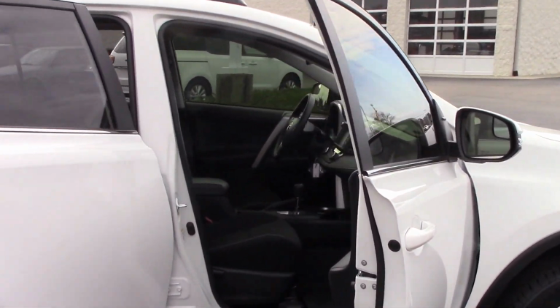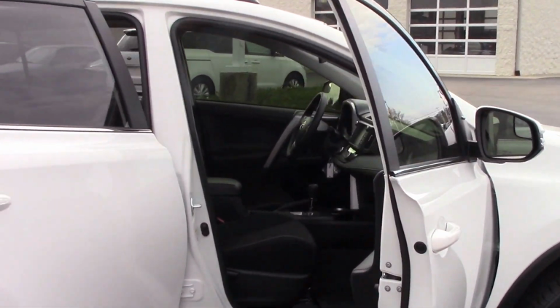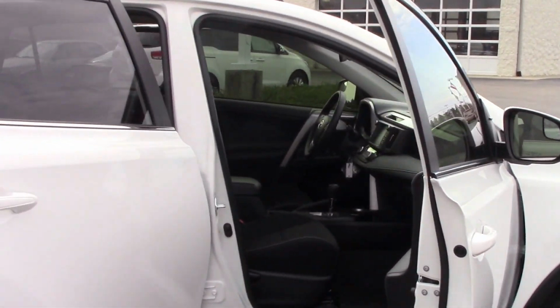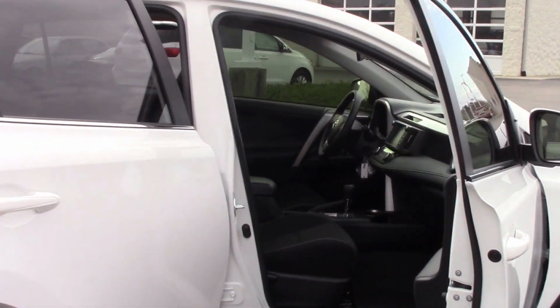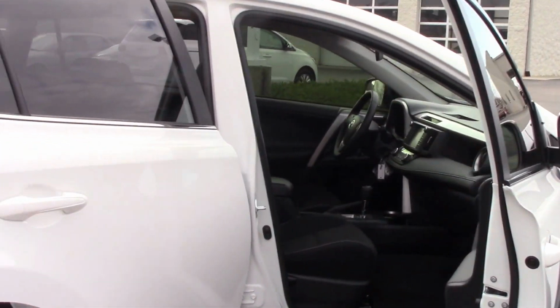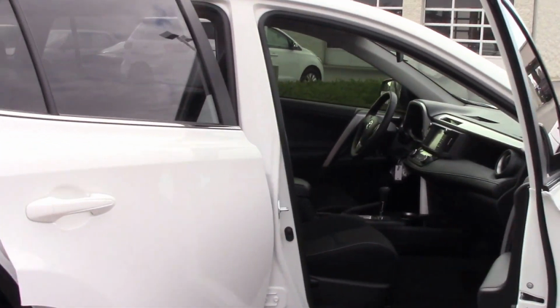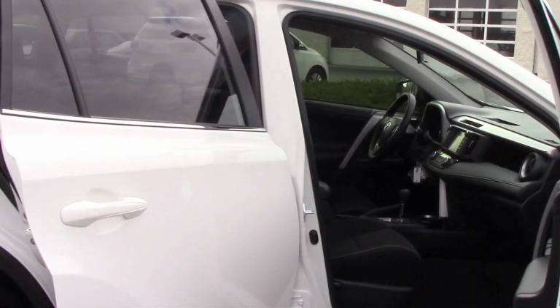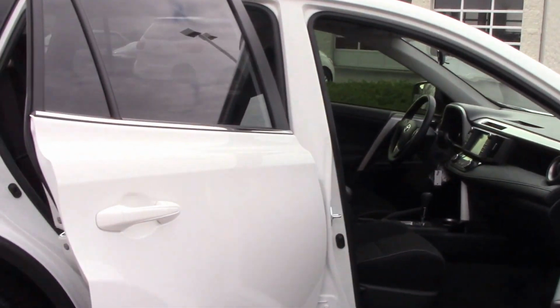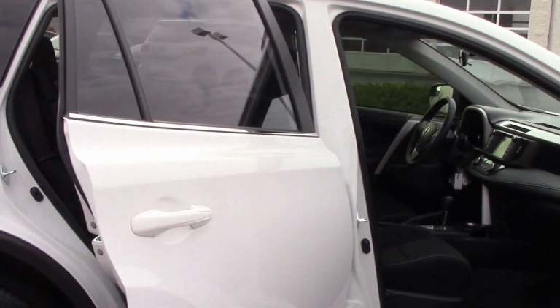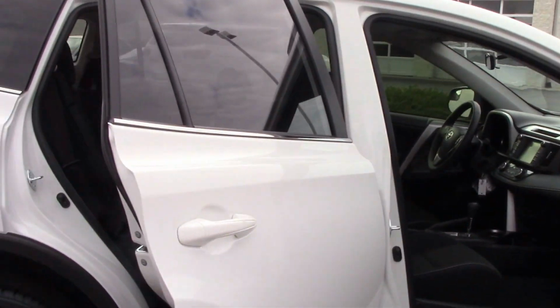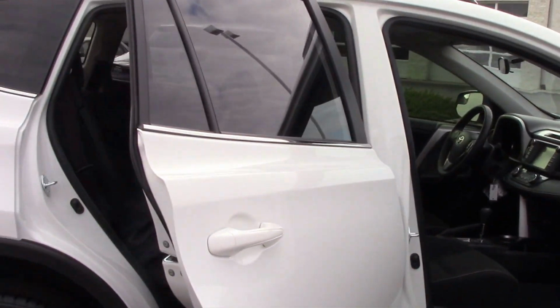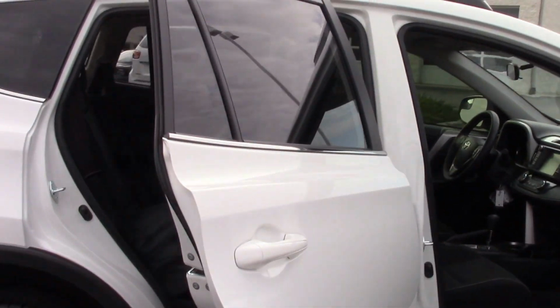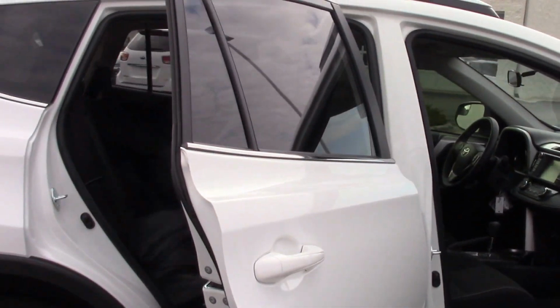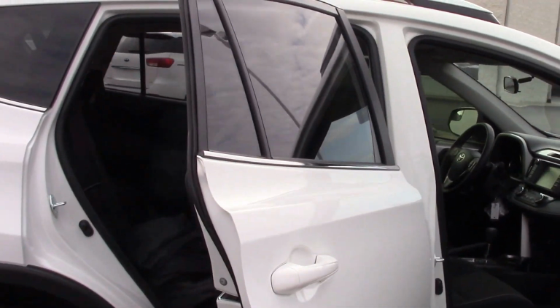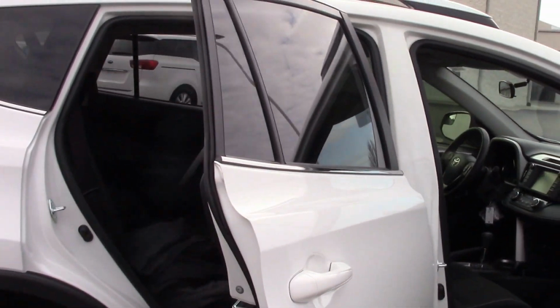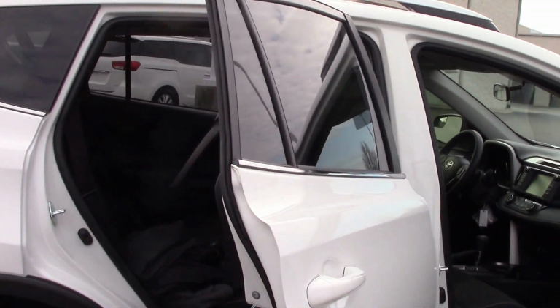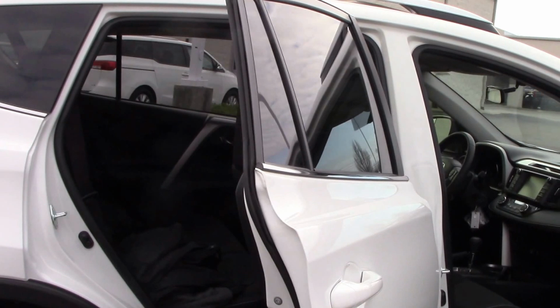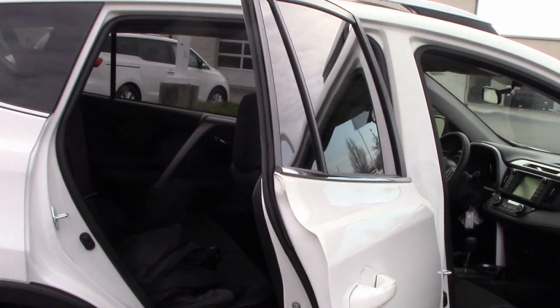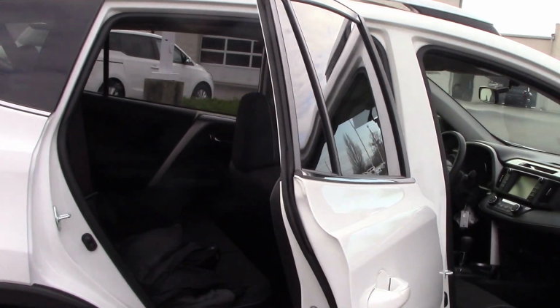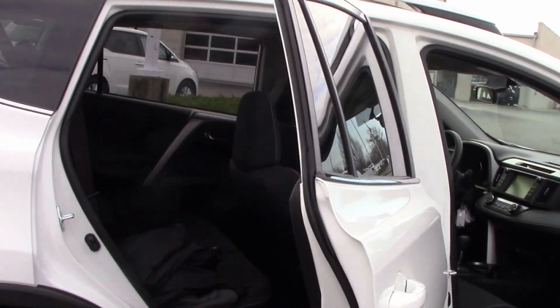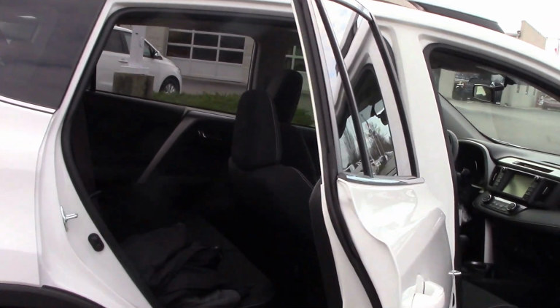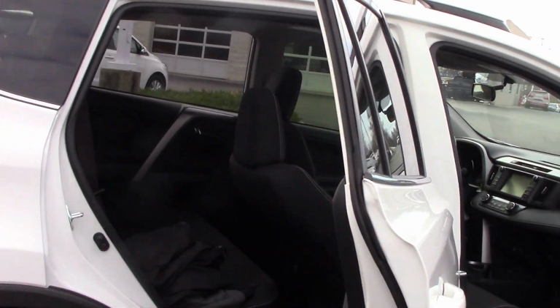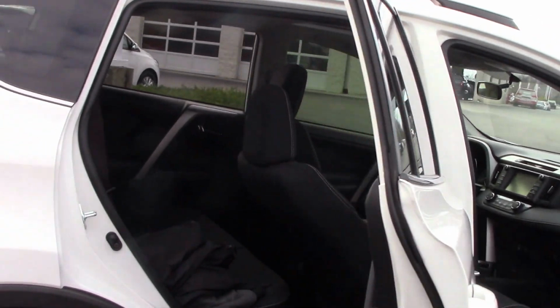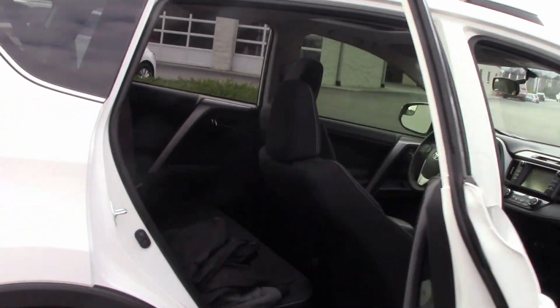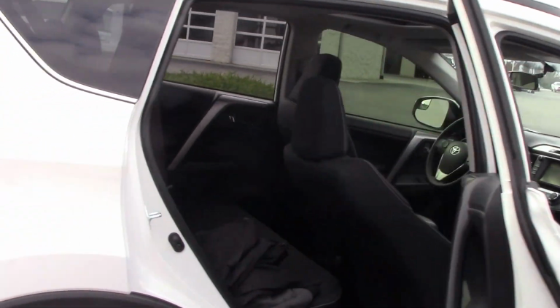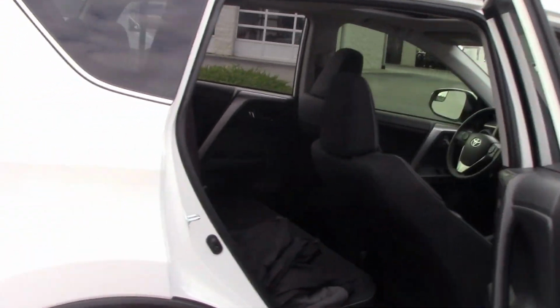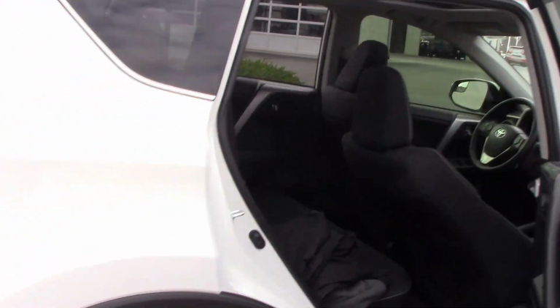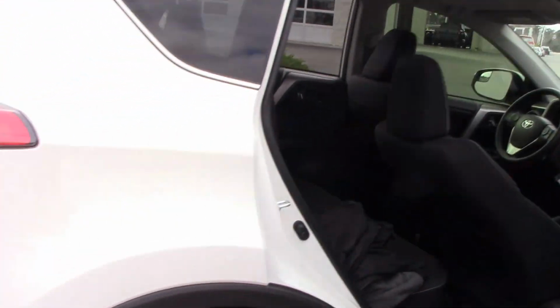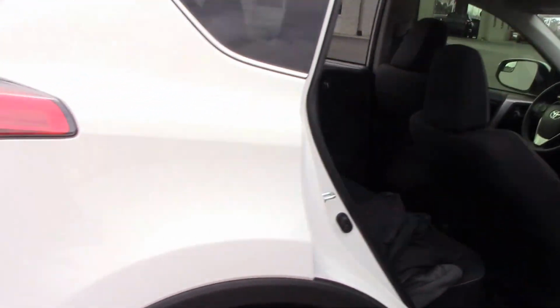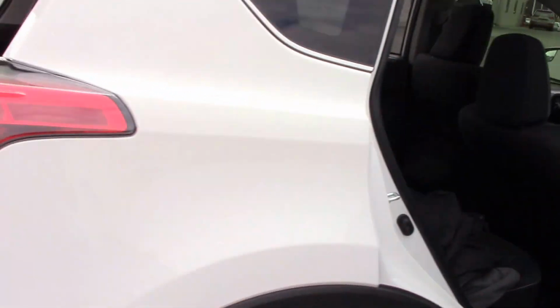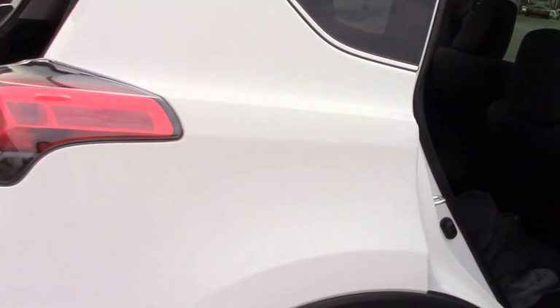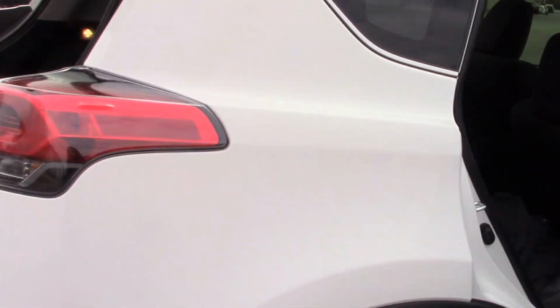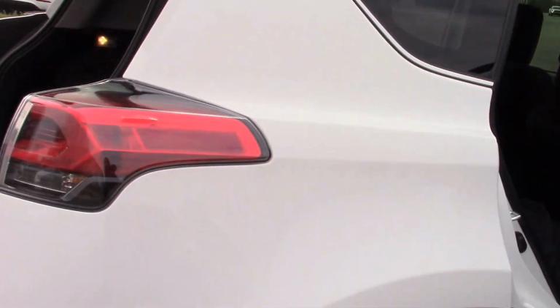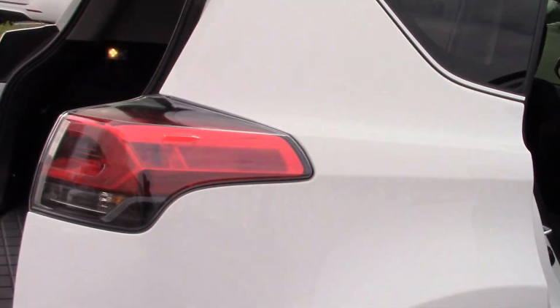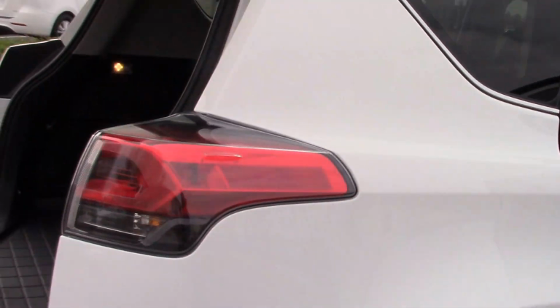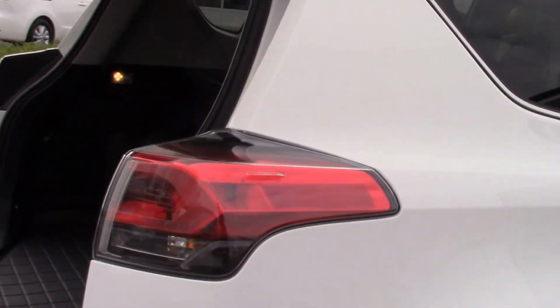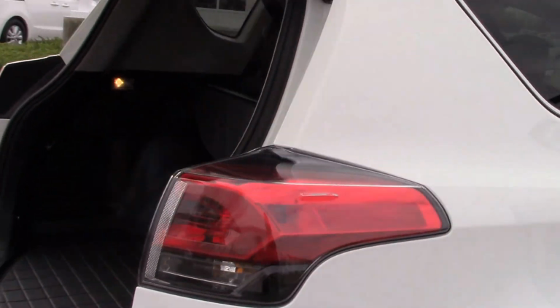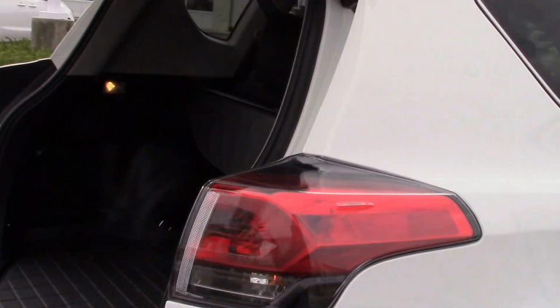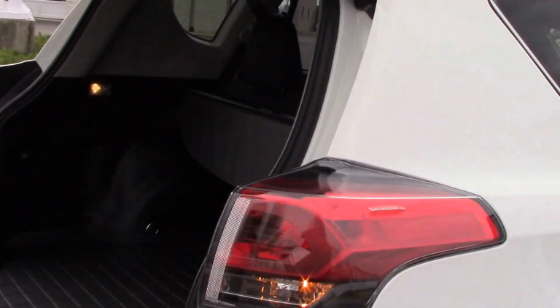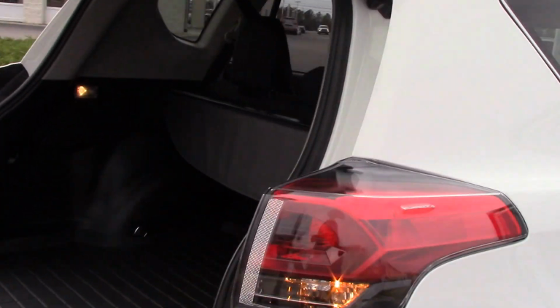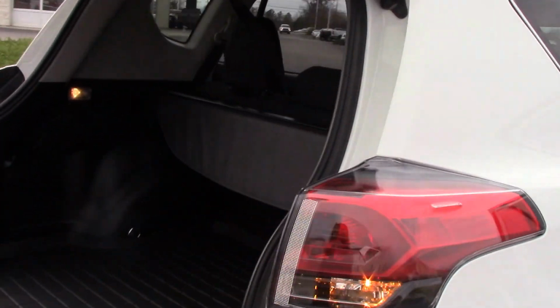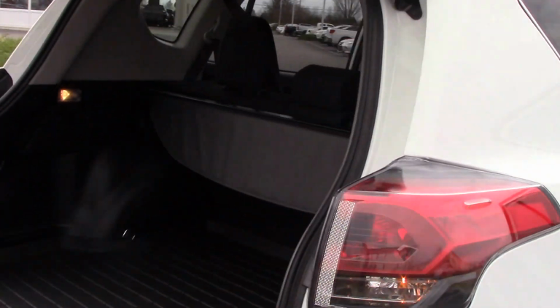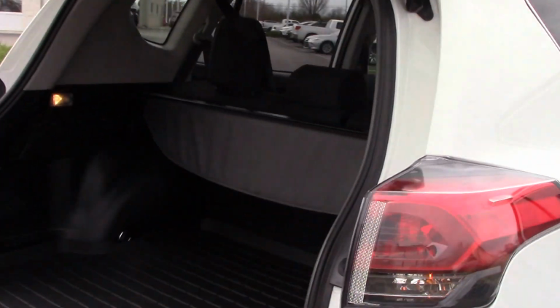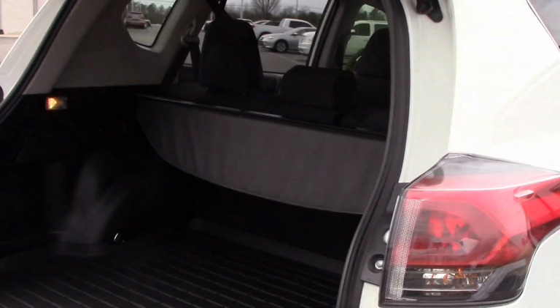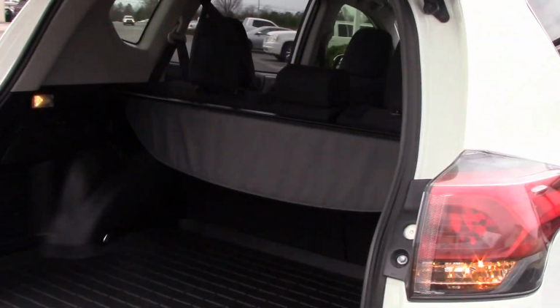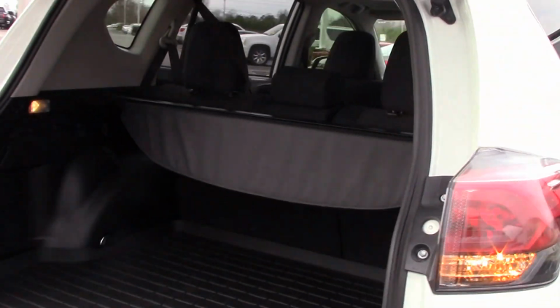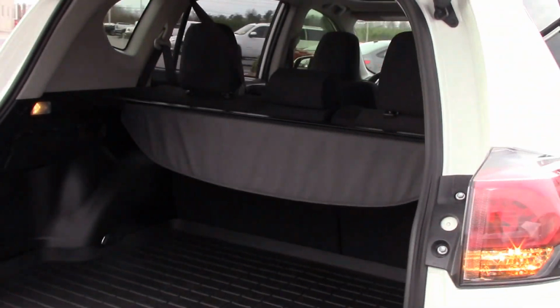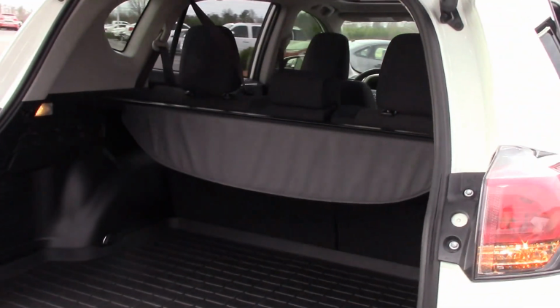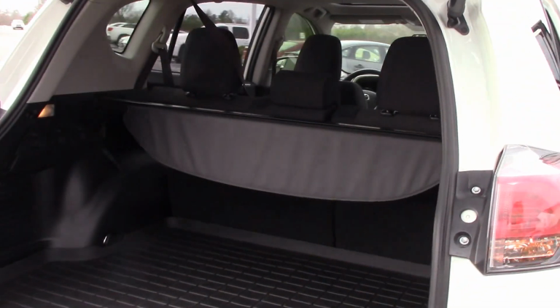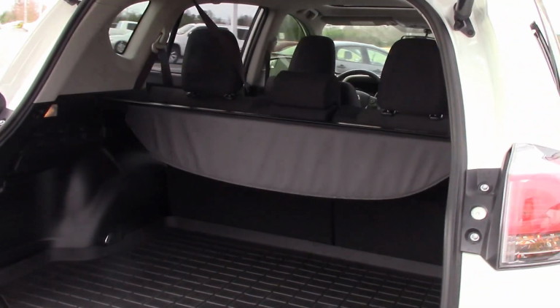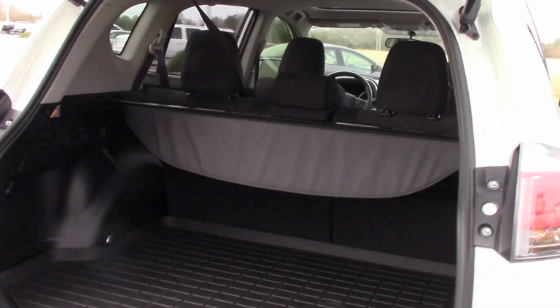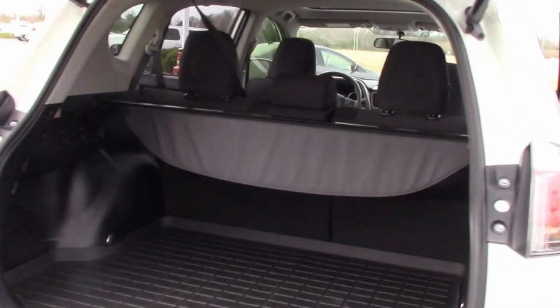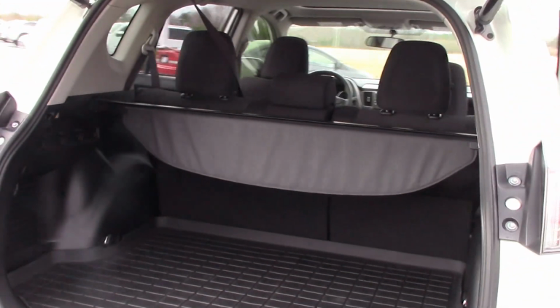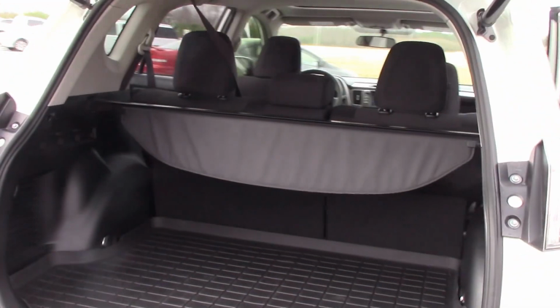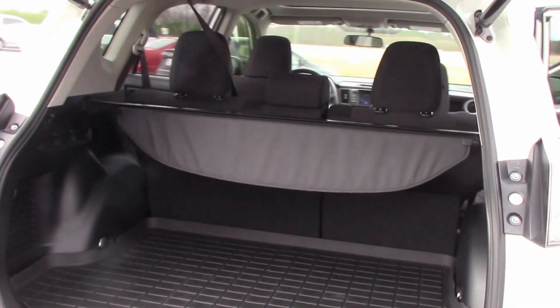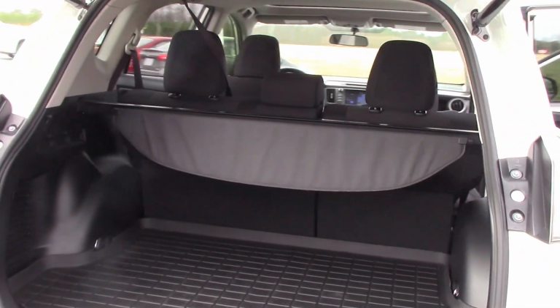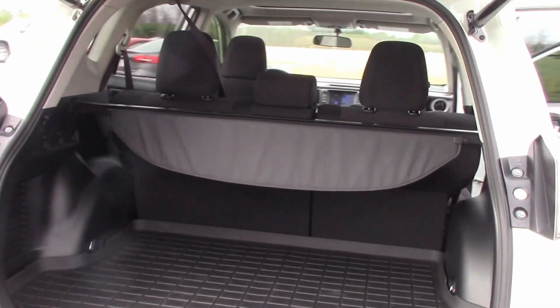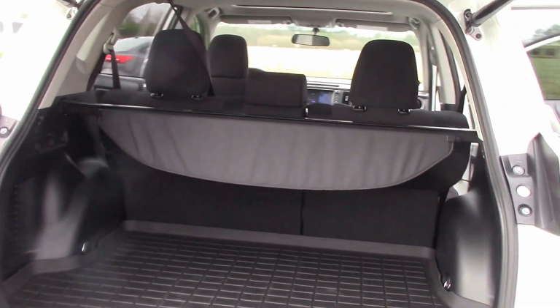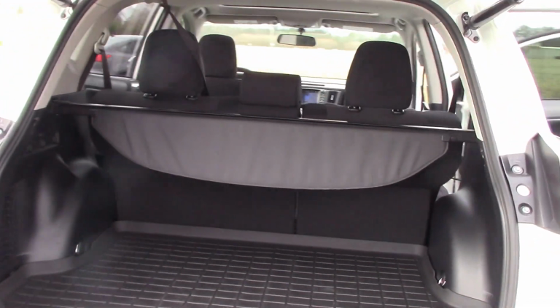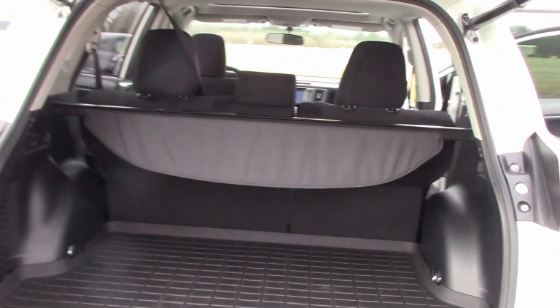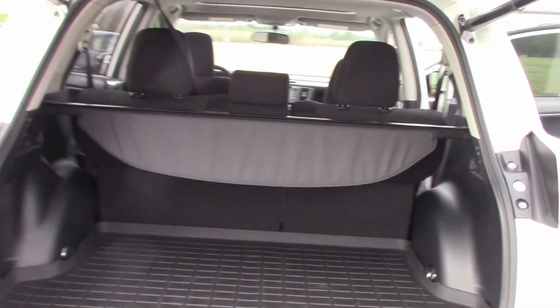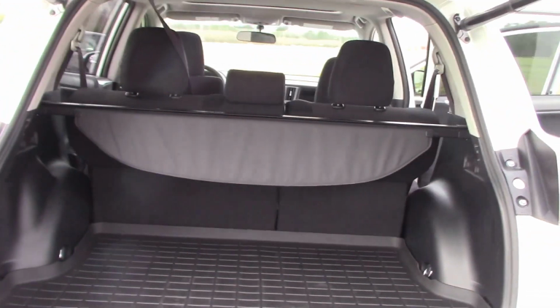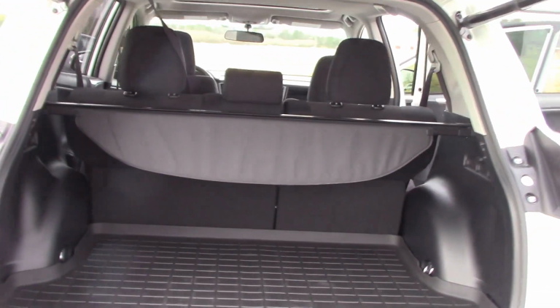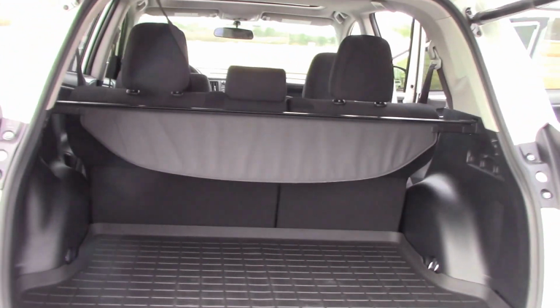Coming to the back of the vehicle, there's an all-weather mat here, a power liftgate, and a backup camera.